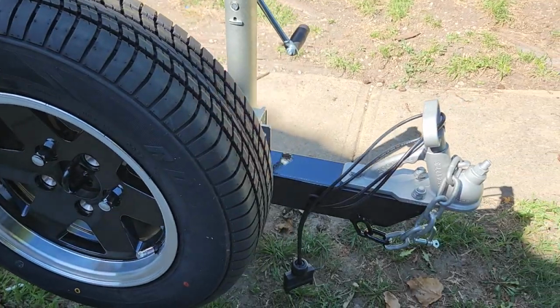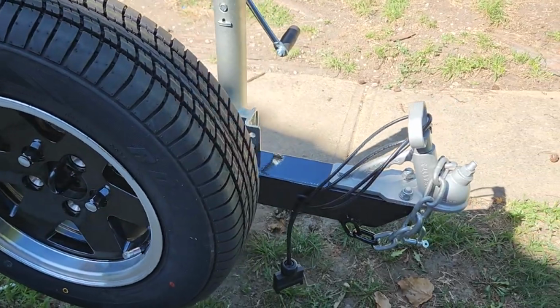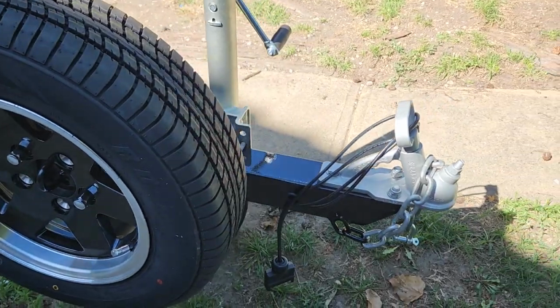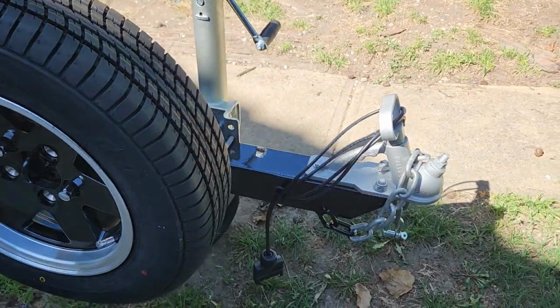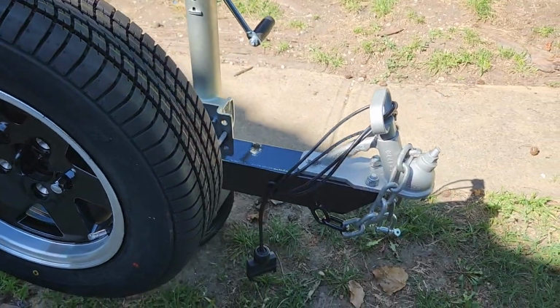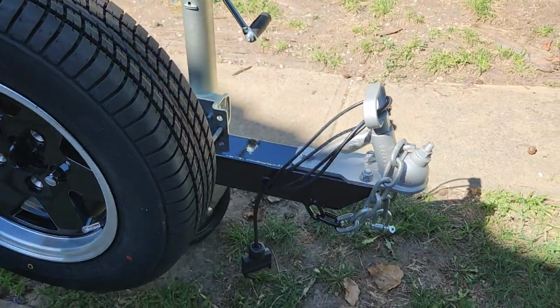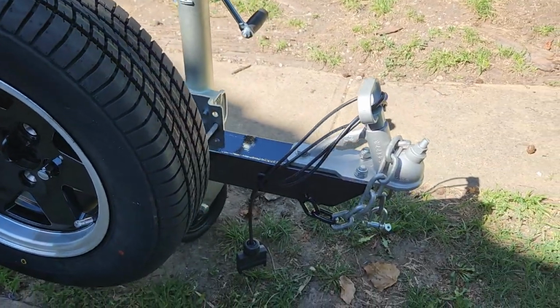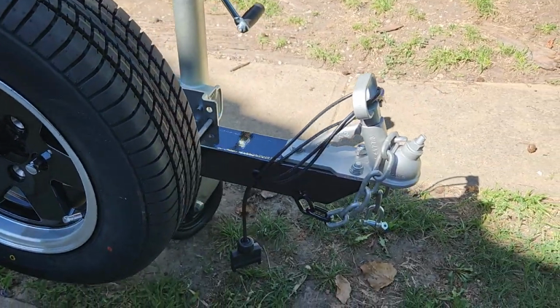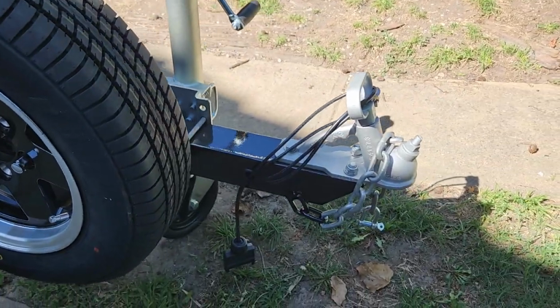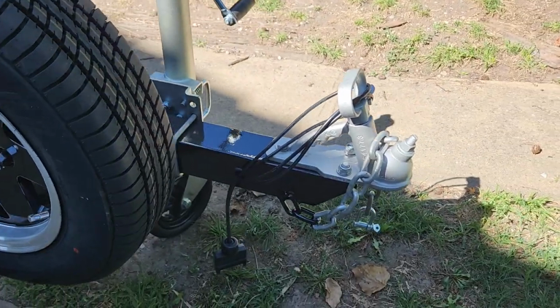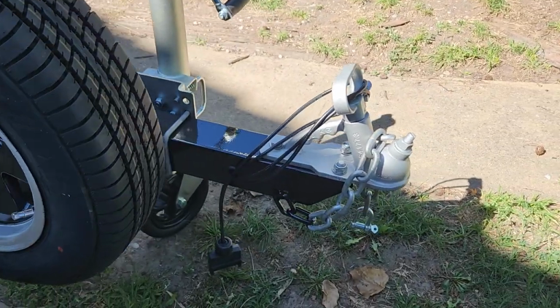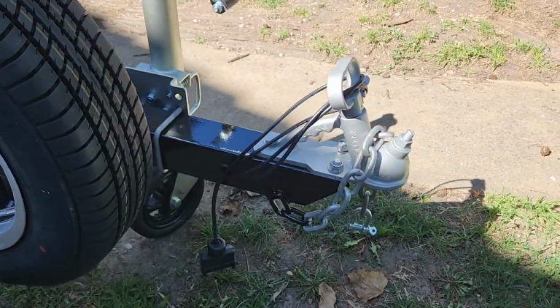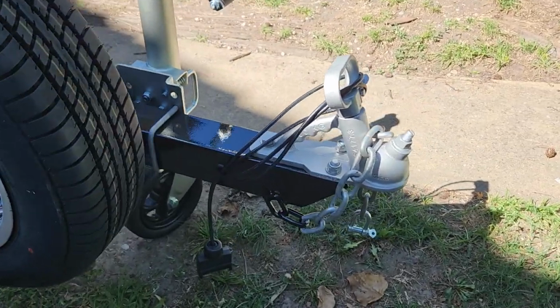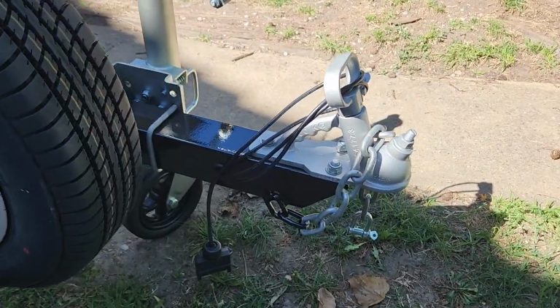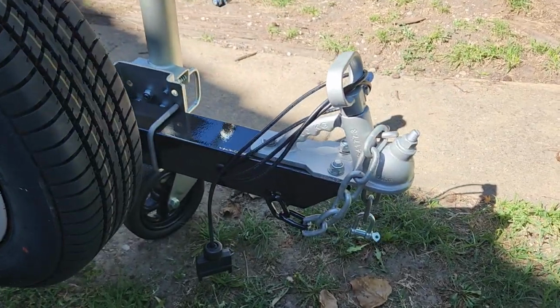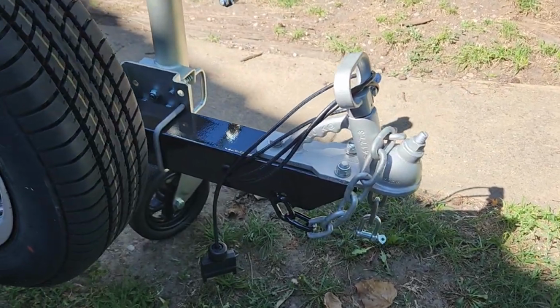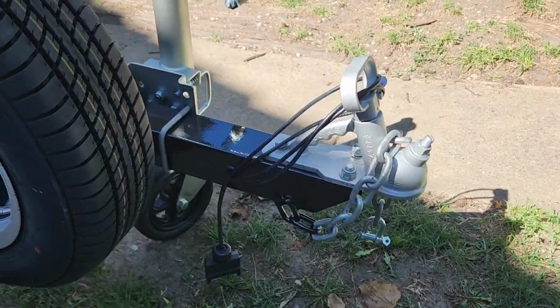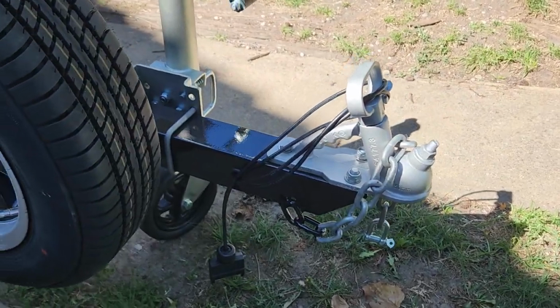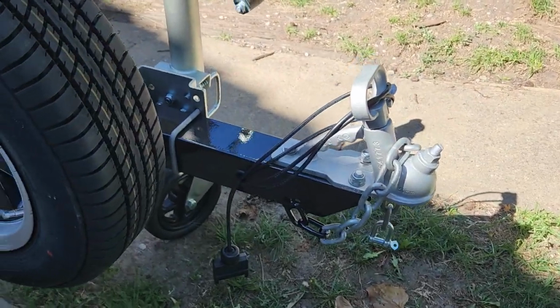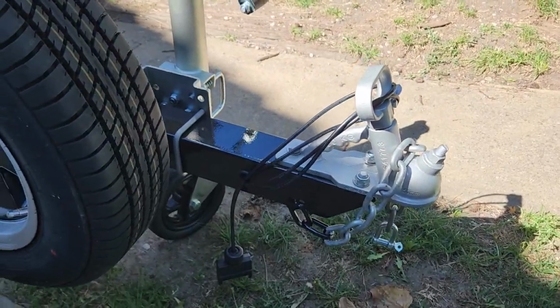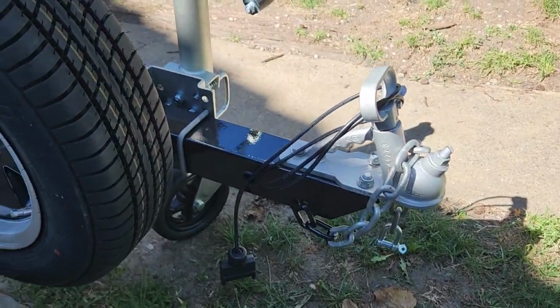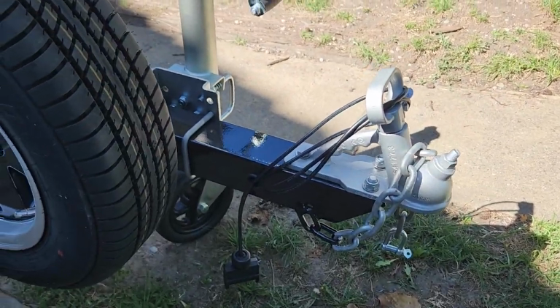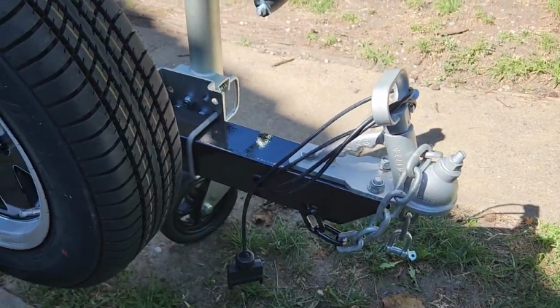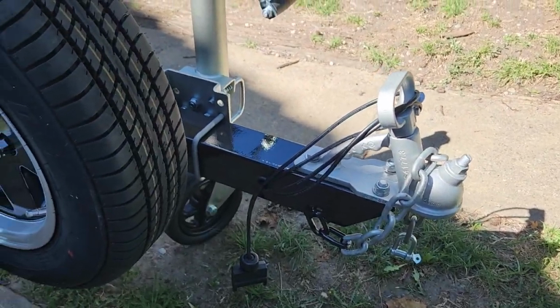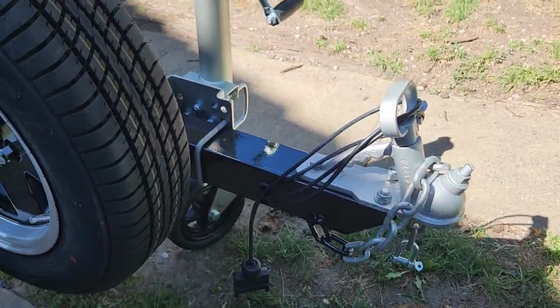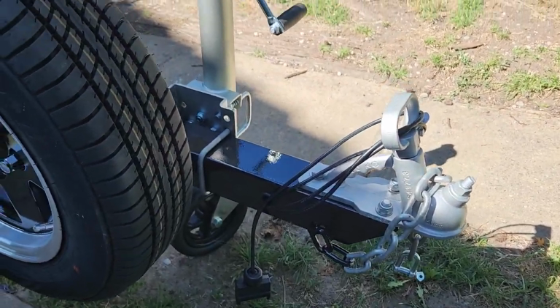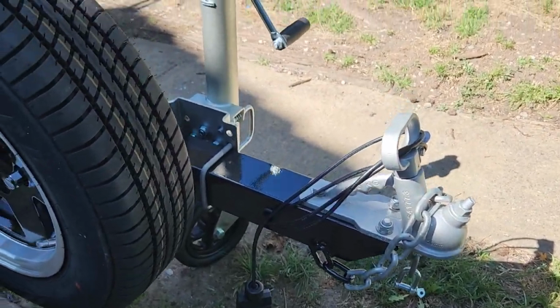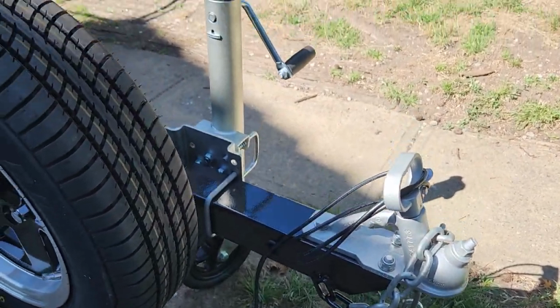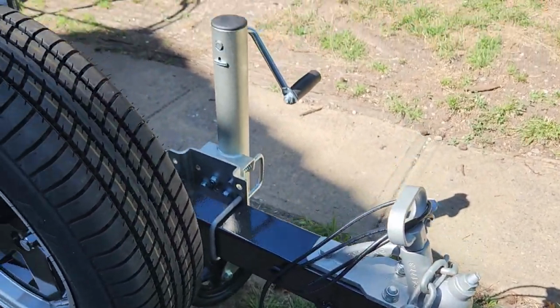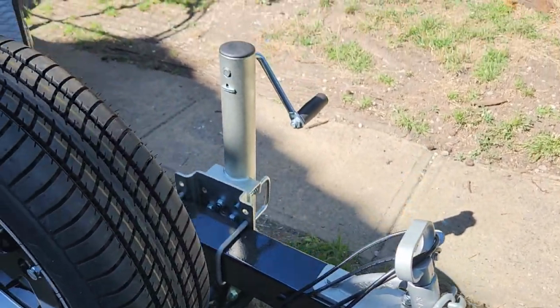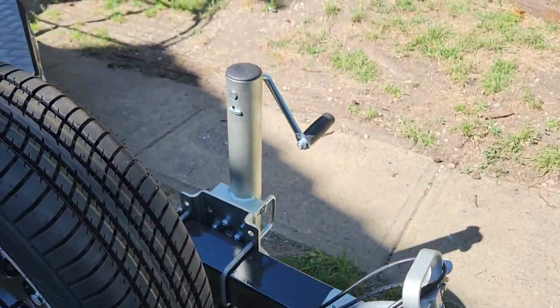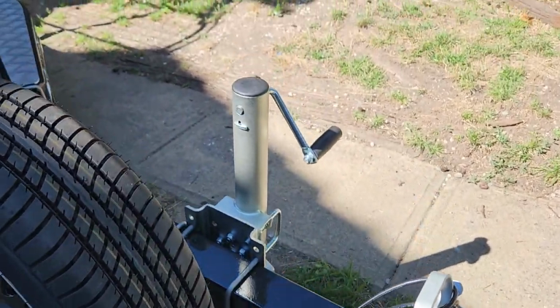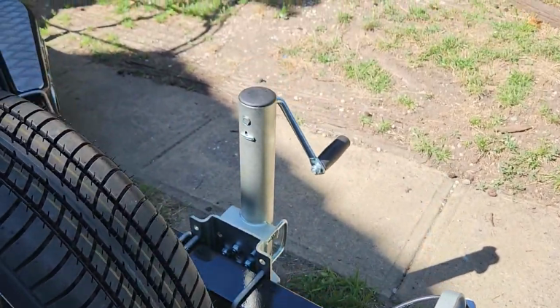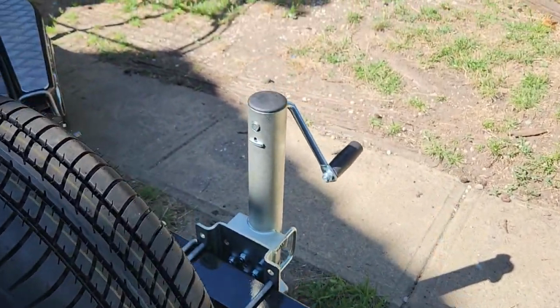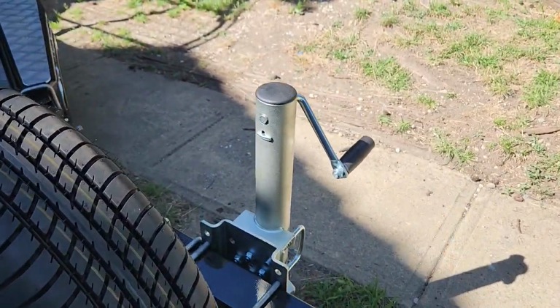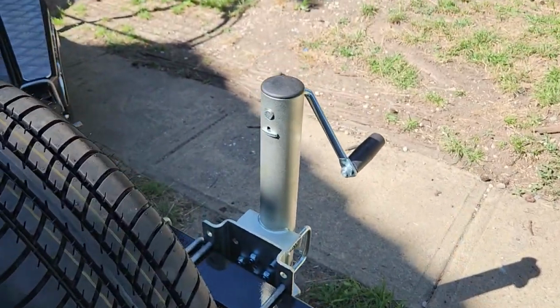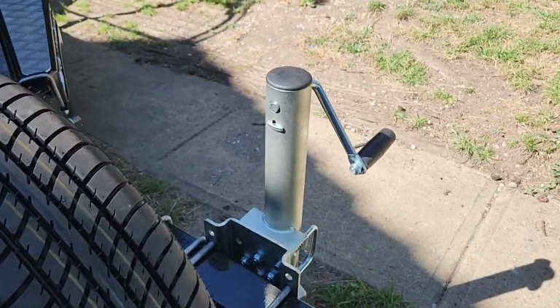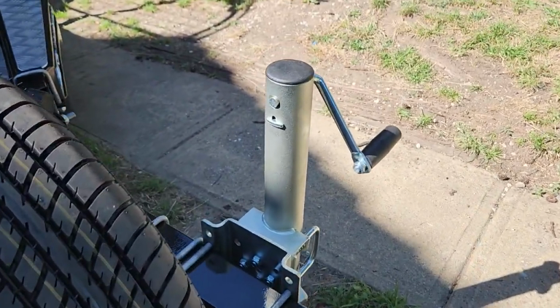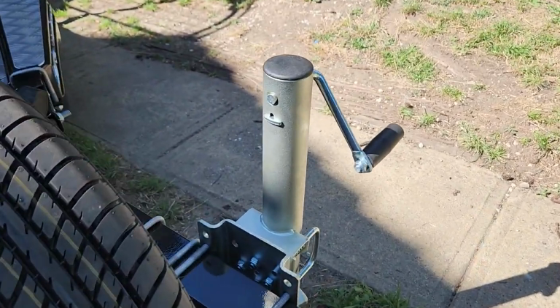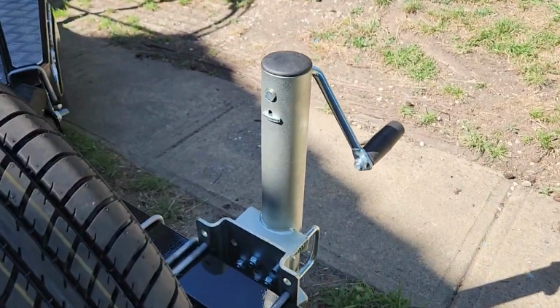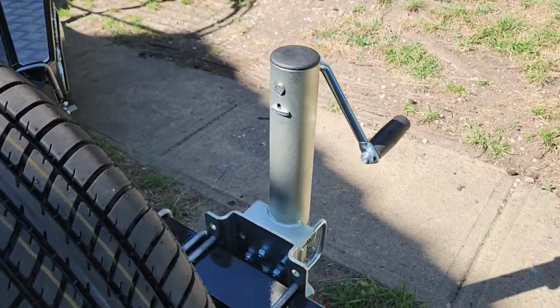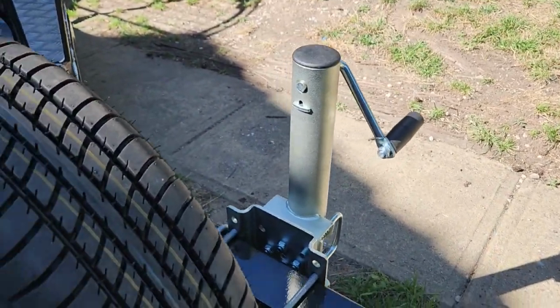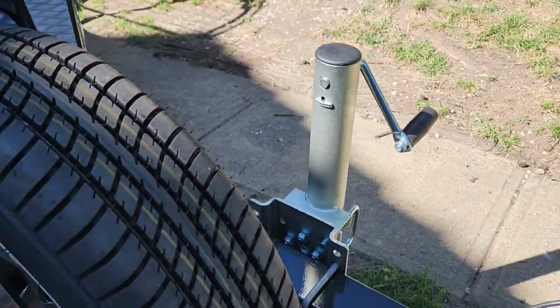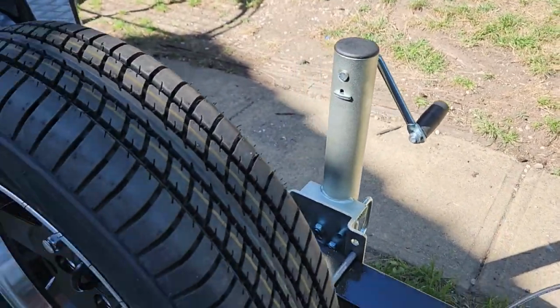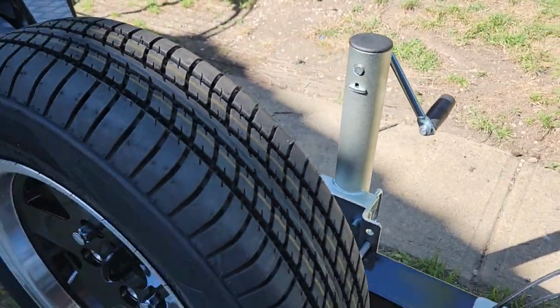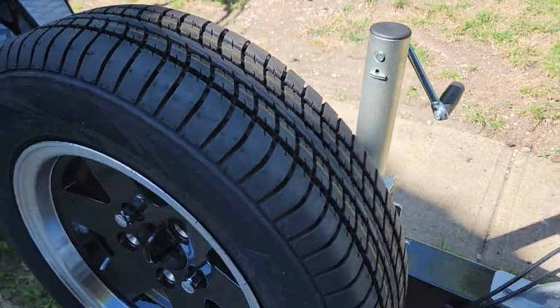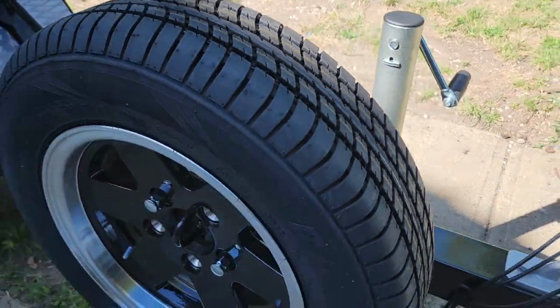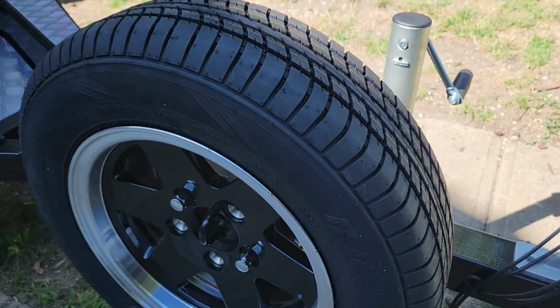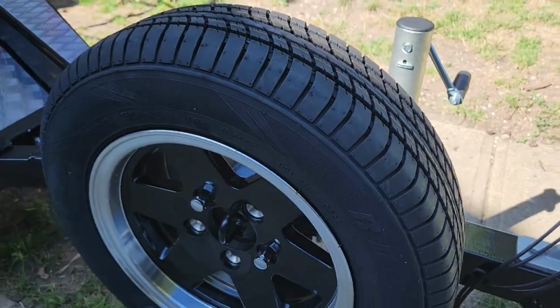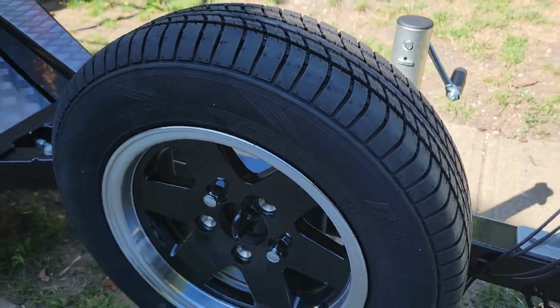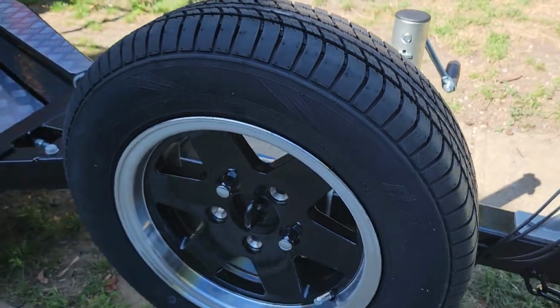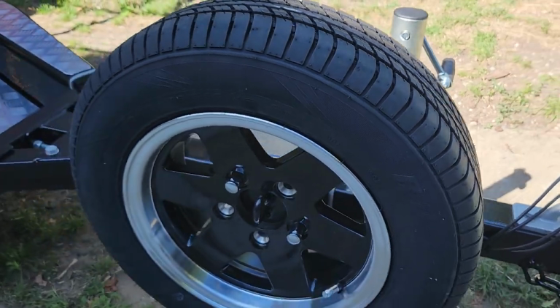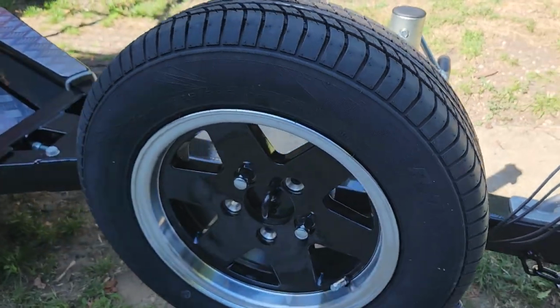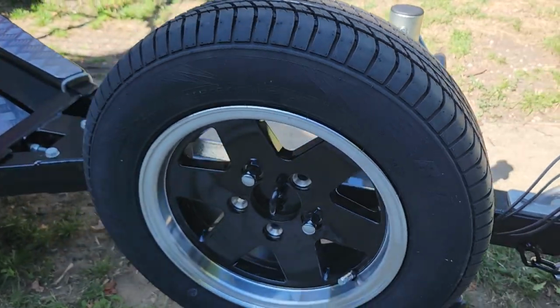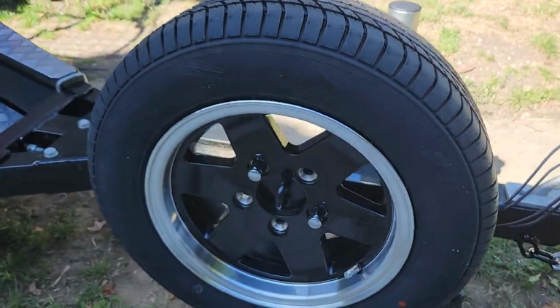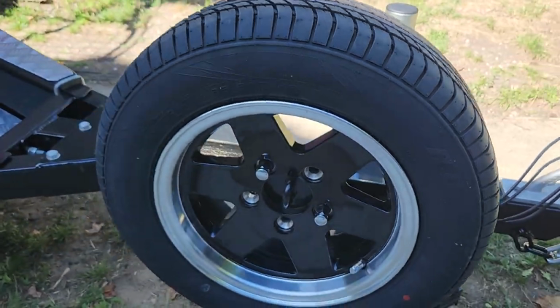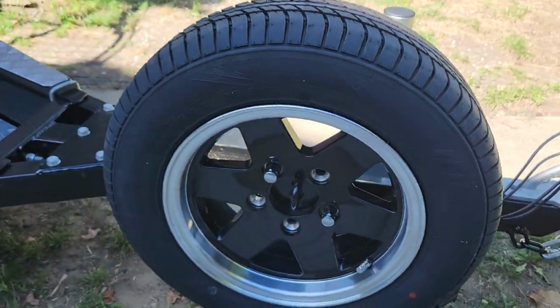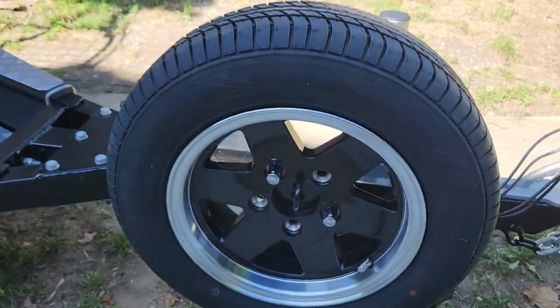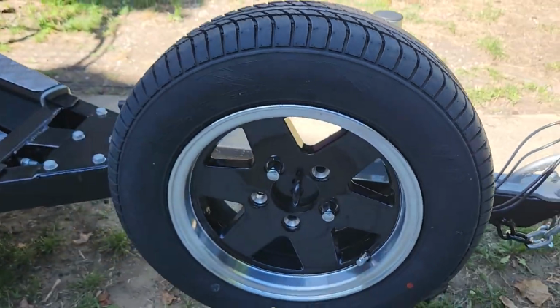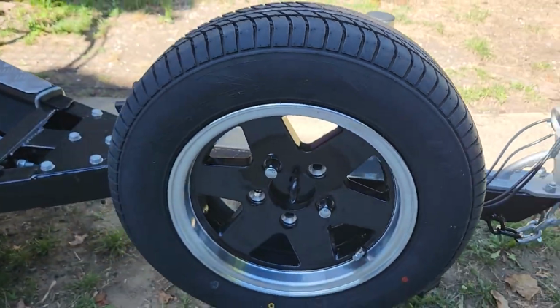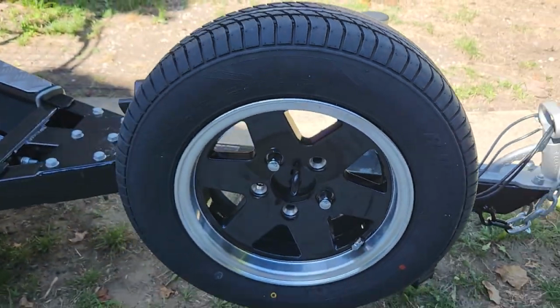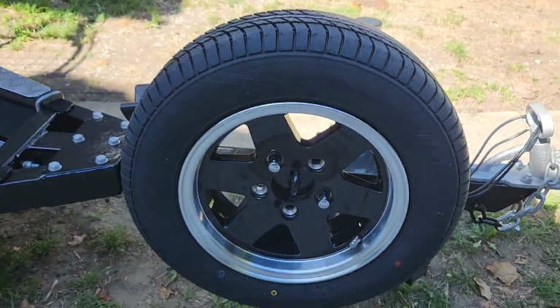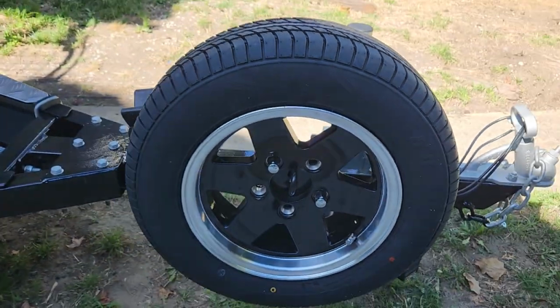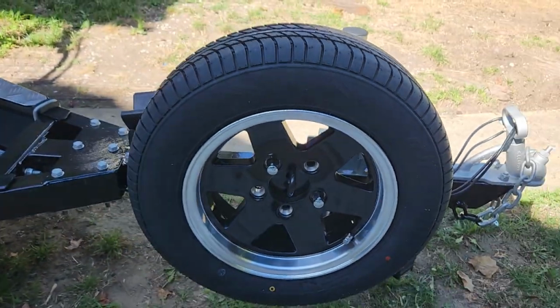Looking at the front here, you've got a nice little table area, solid jockey wheel, and a nice 13-inch alloy rim.